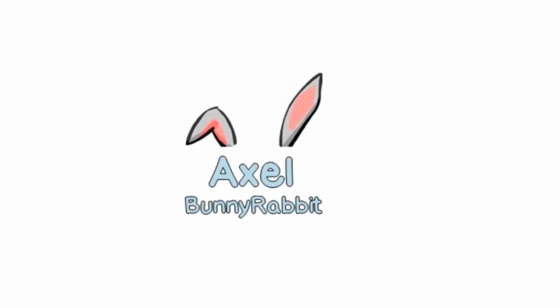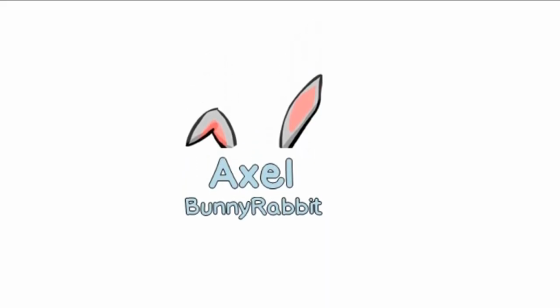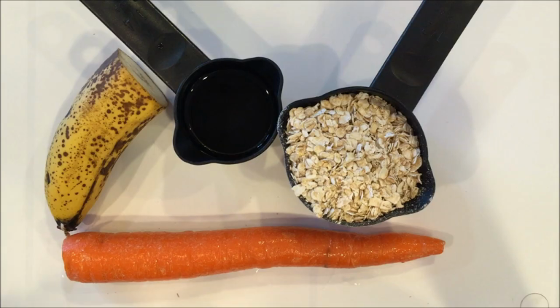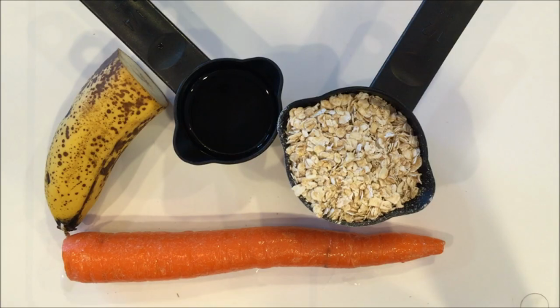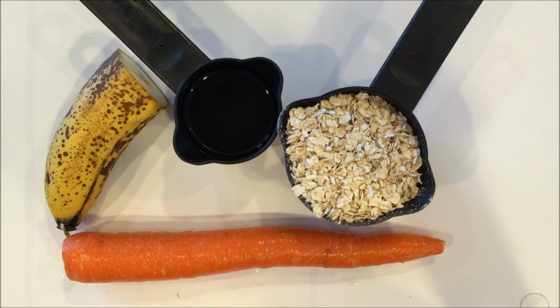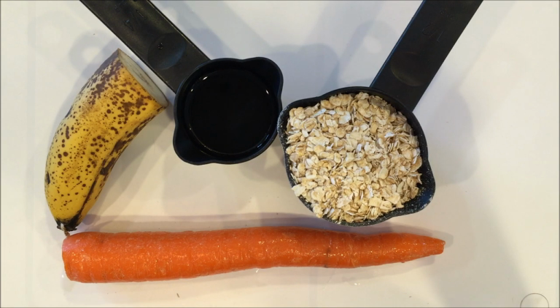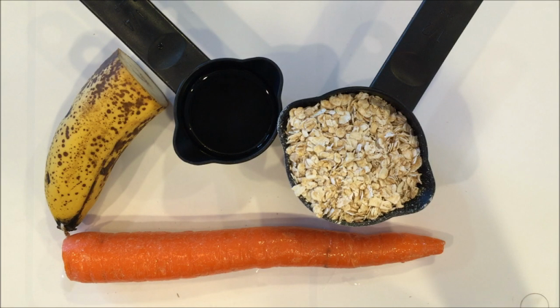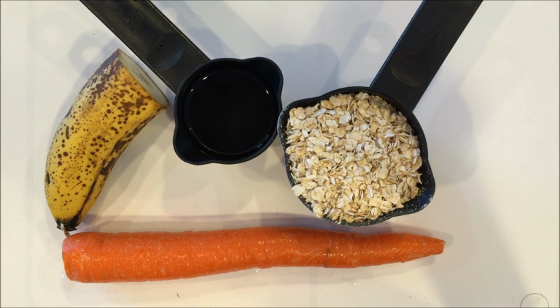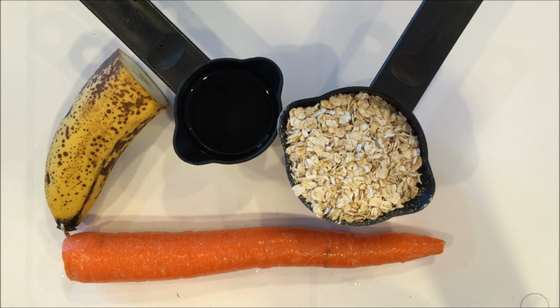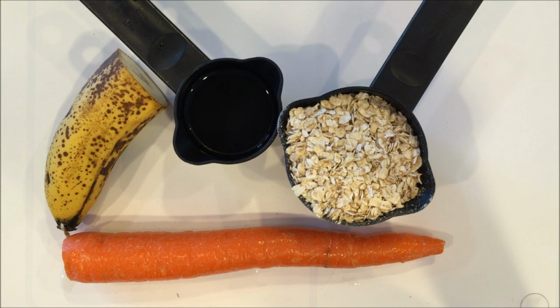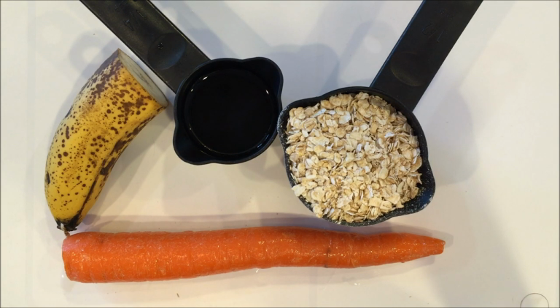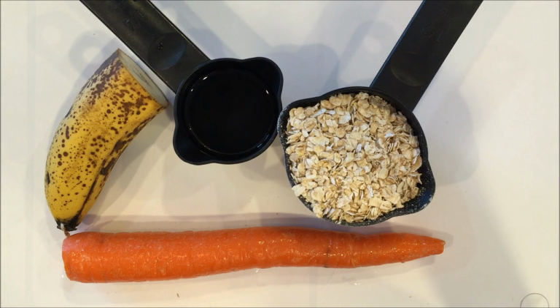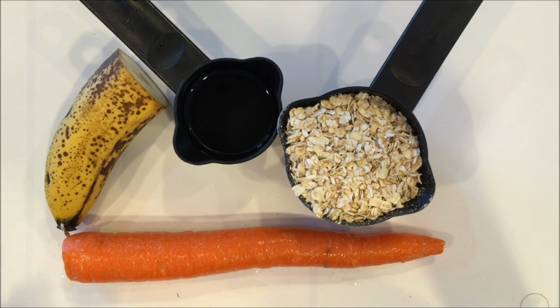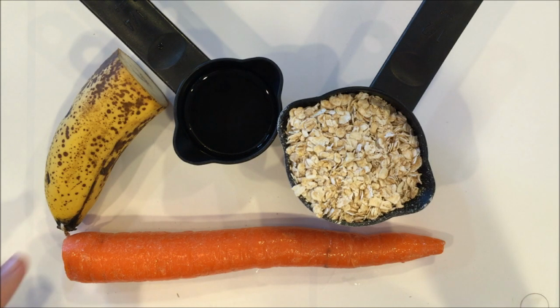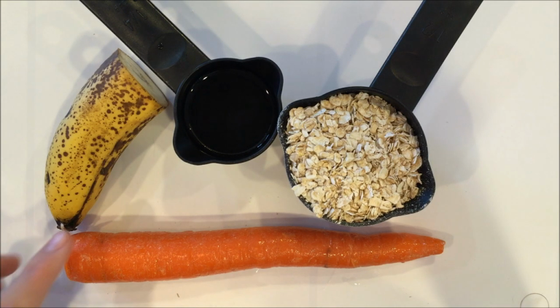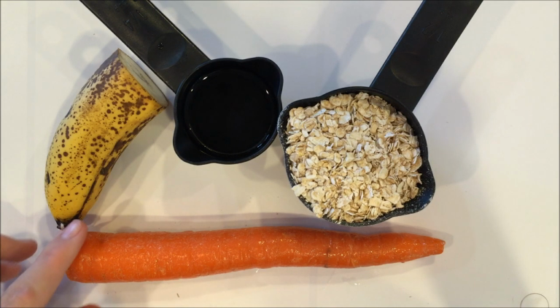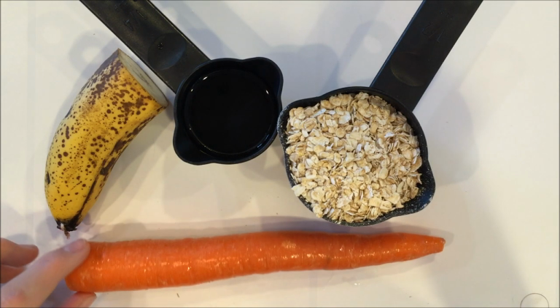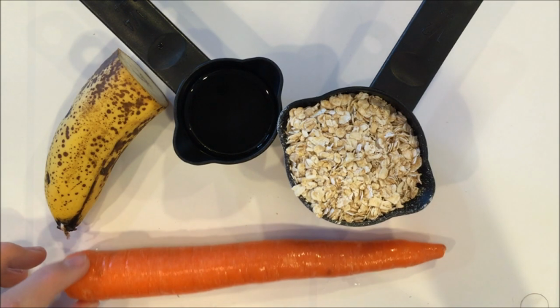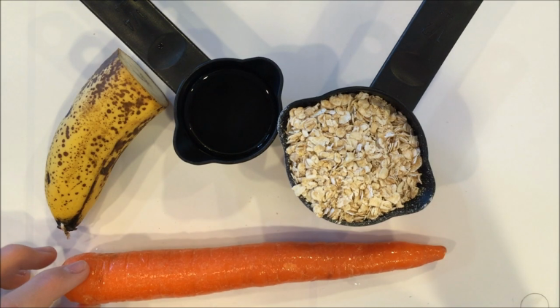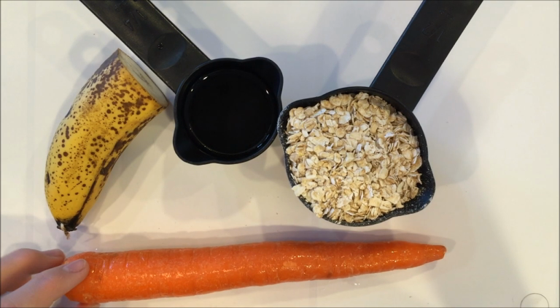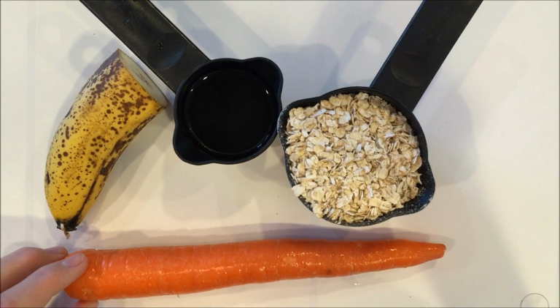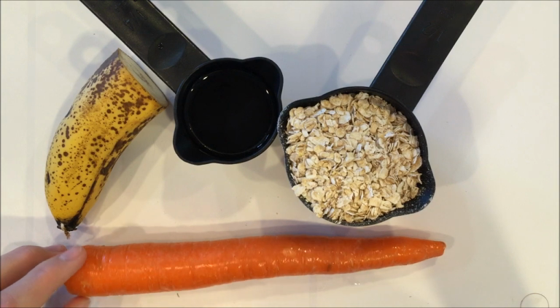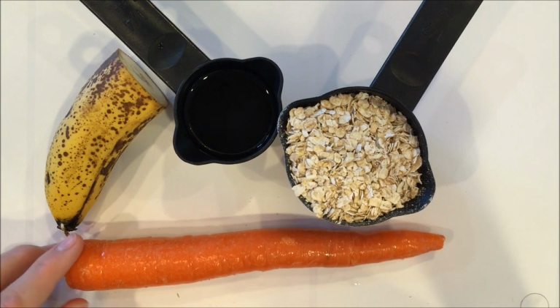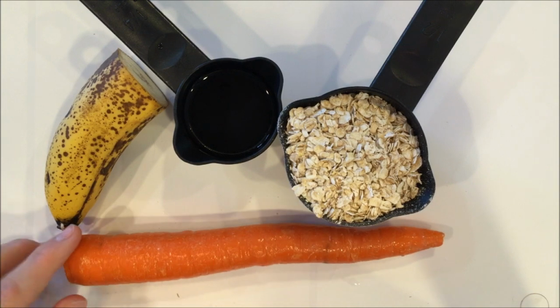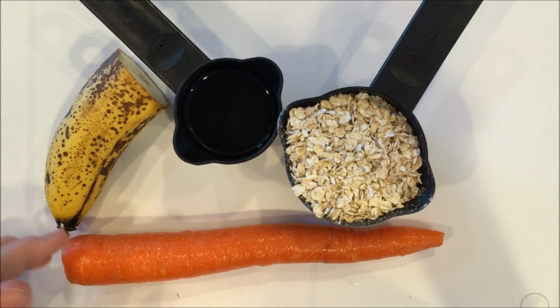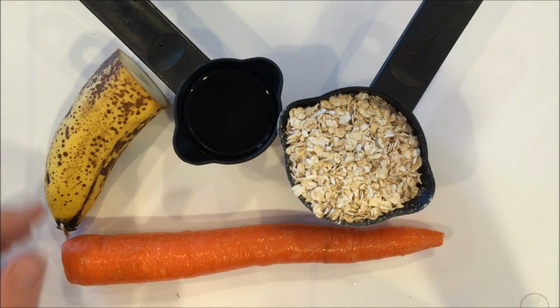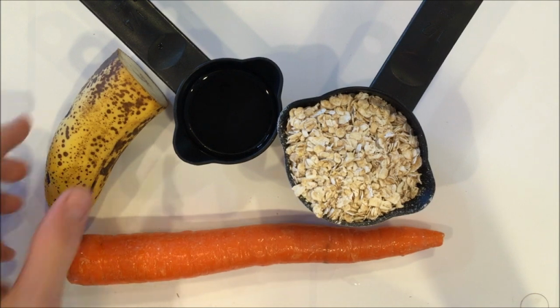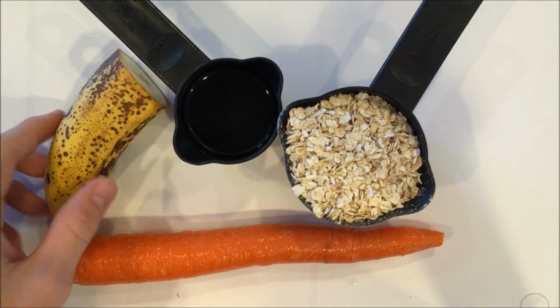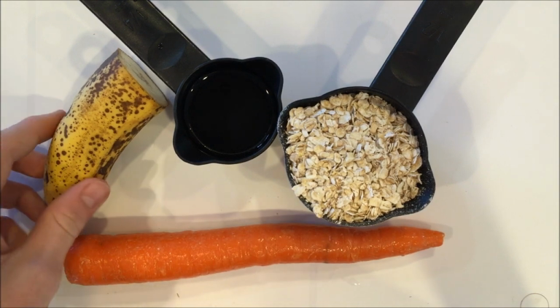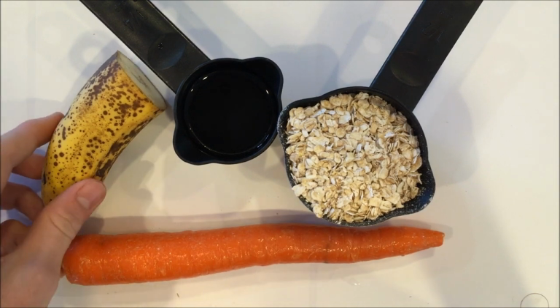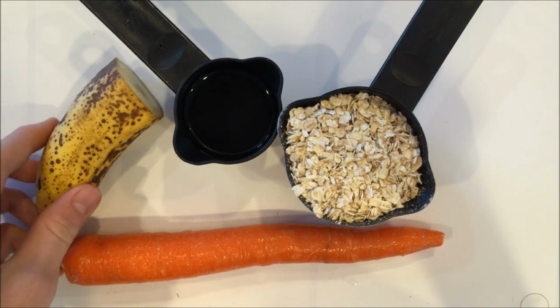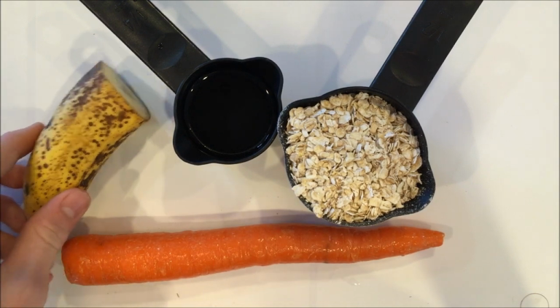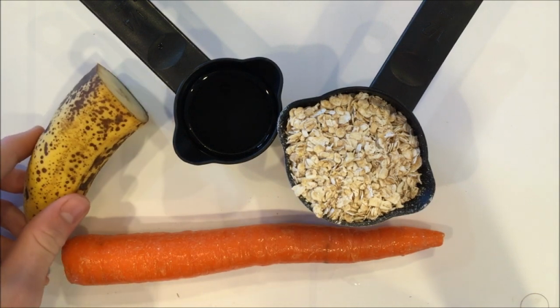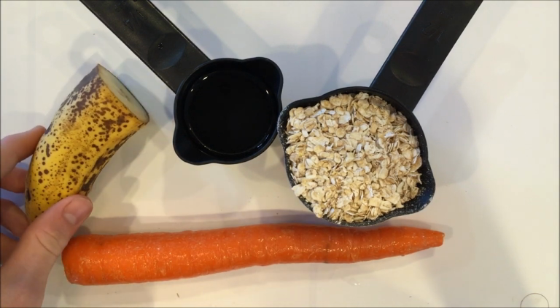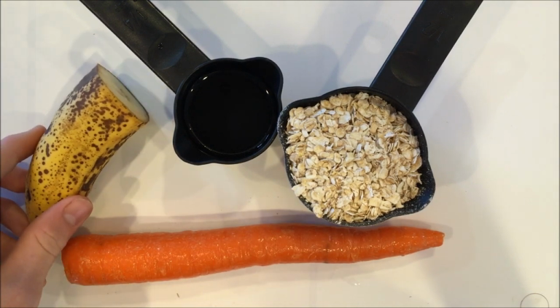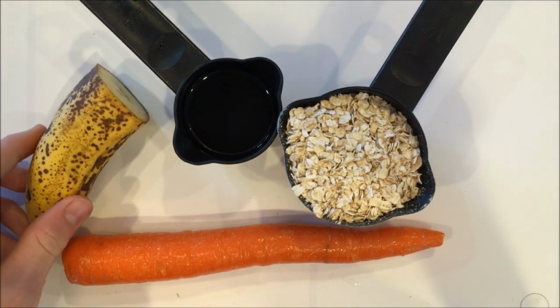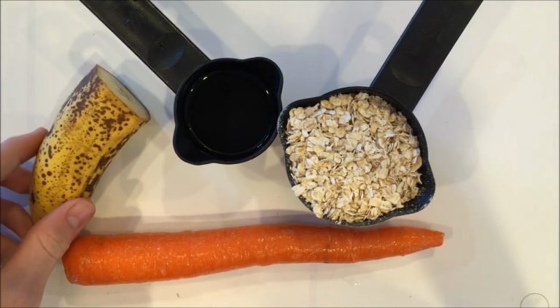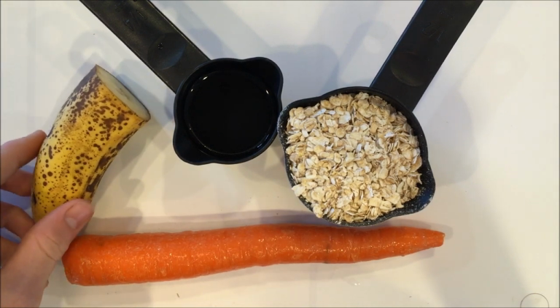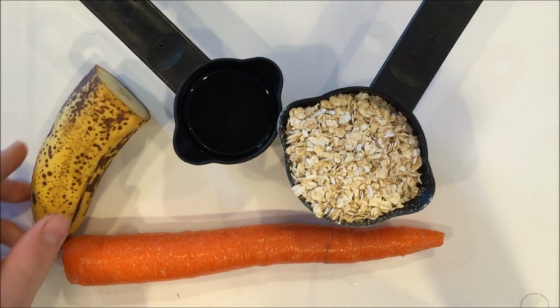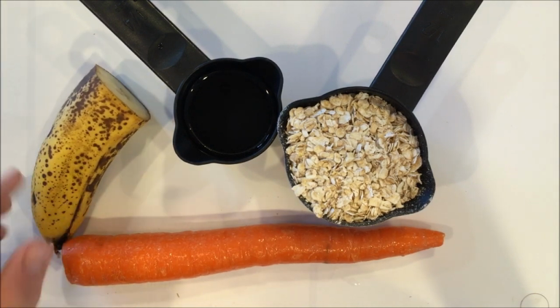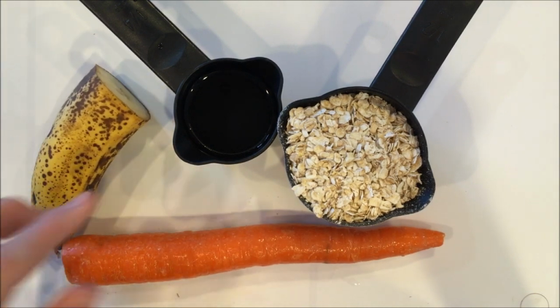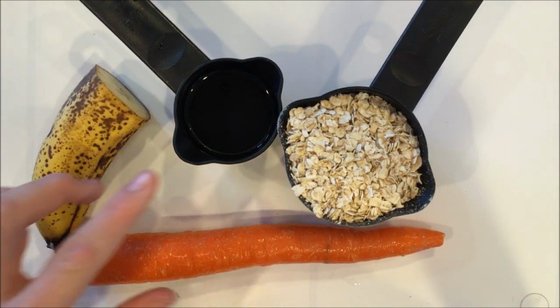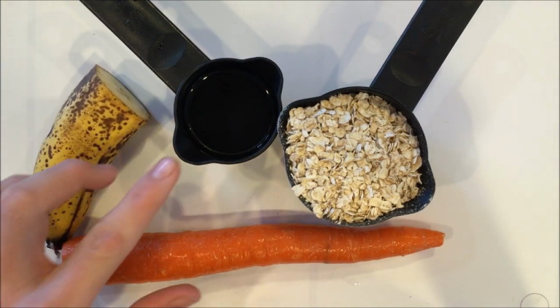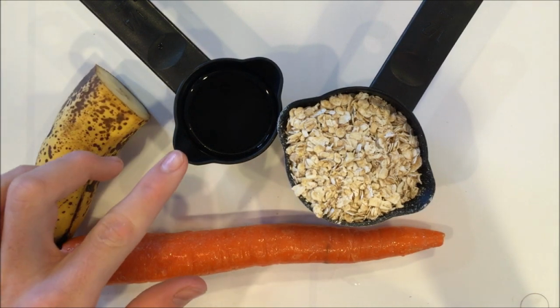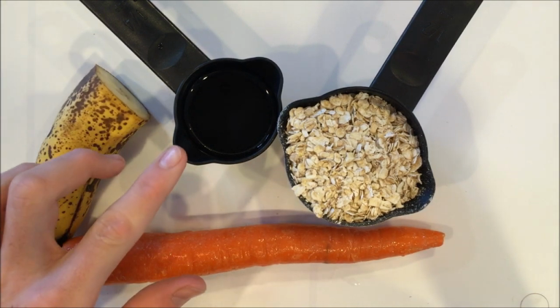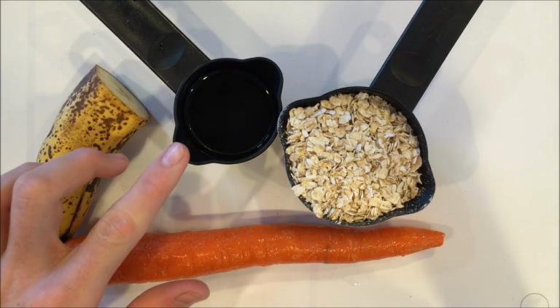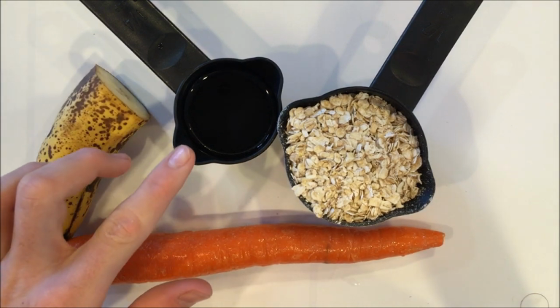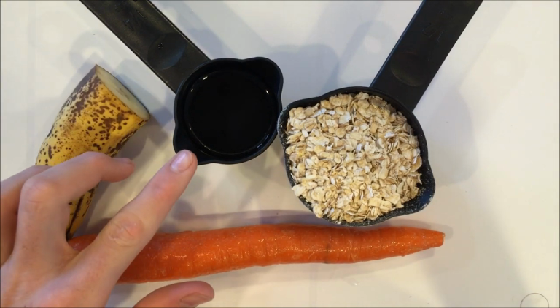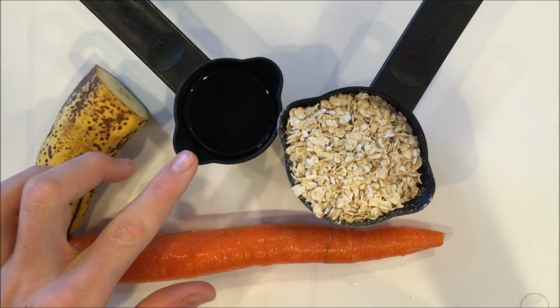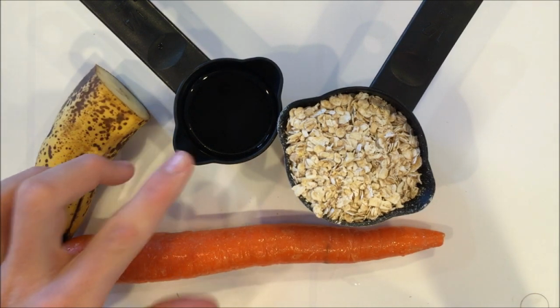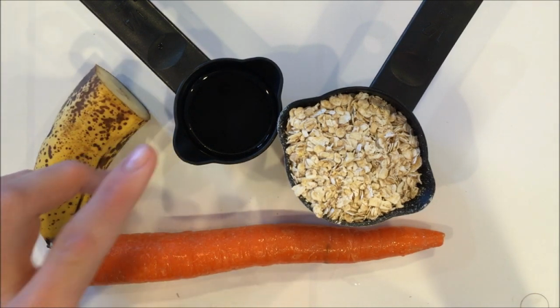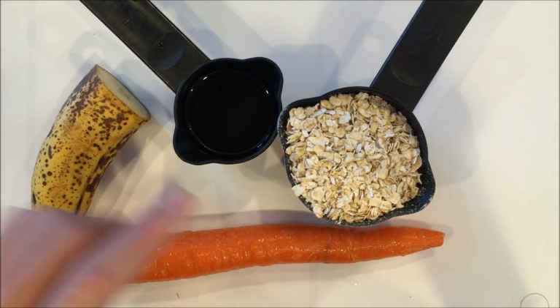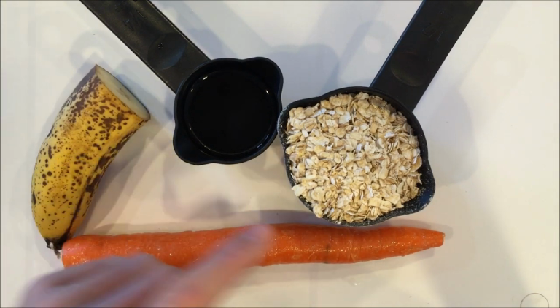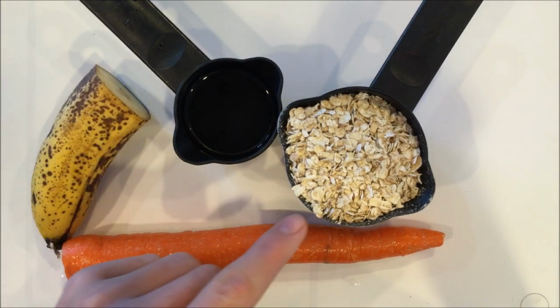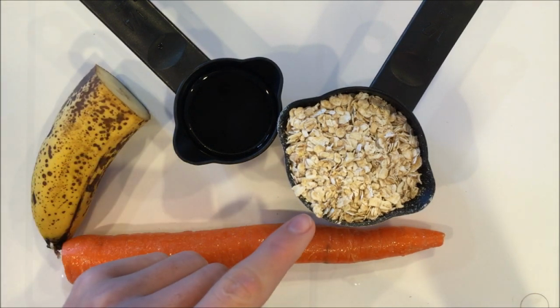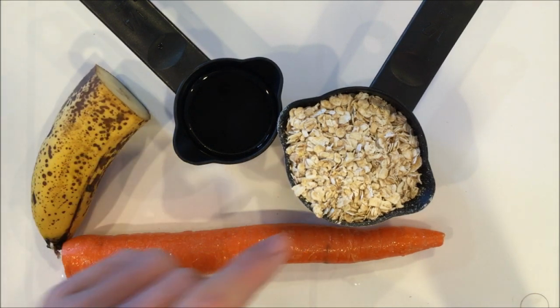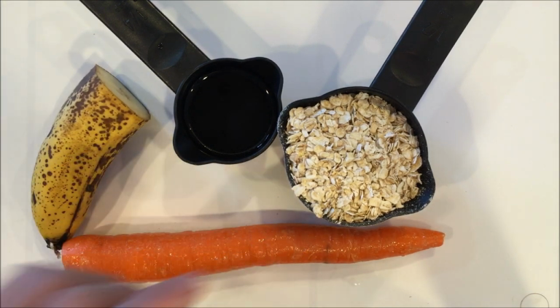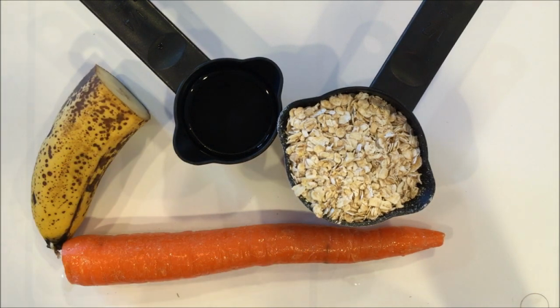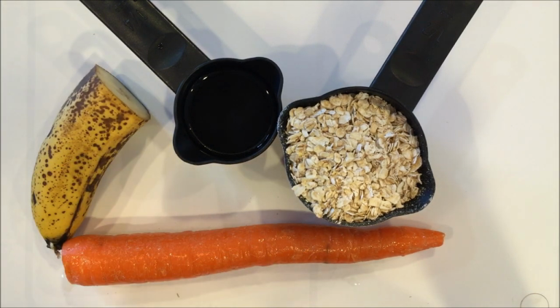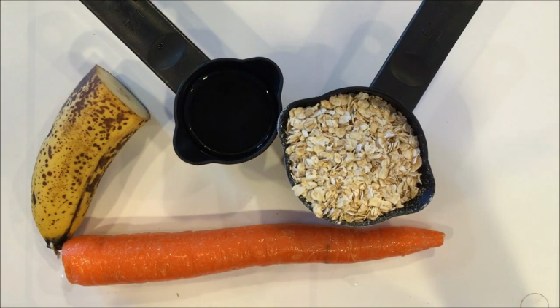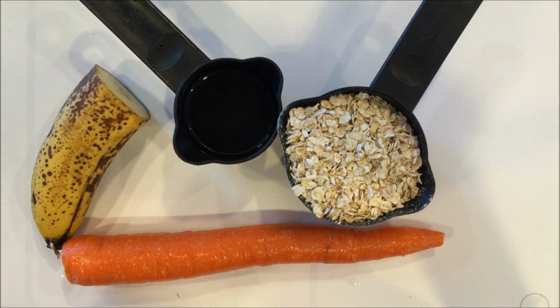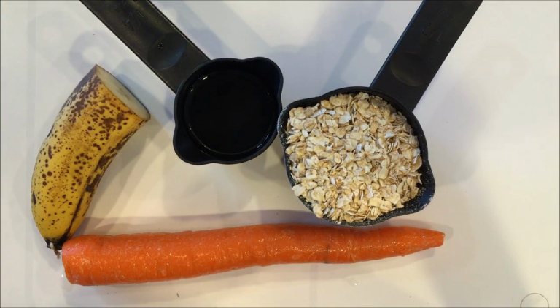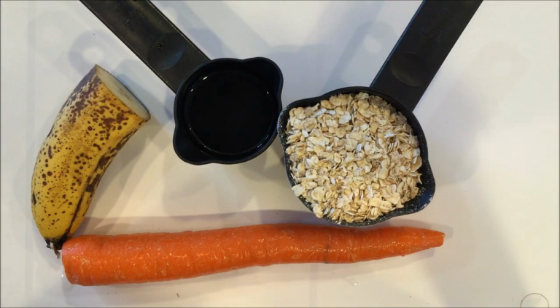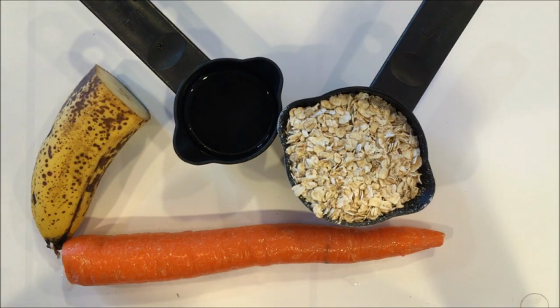For your treats, you're going to need one carrot, half of a banana, an eighth a cup of water, and half a cup of oats.